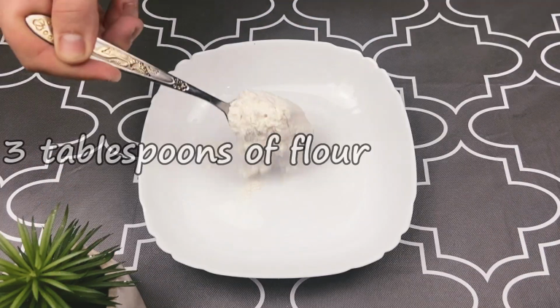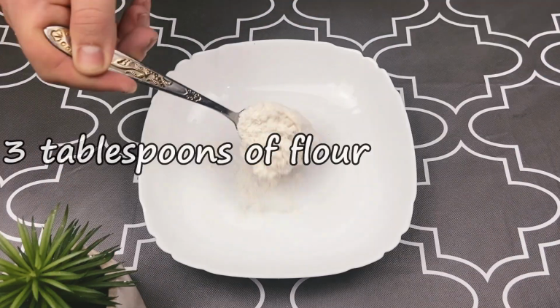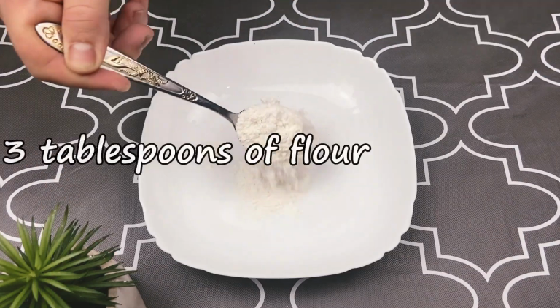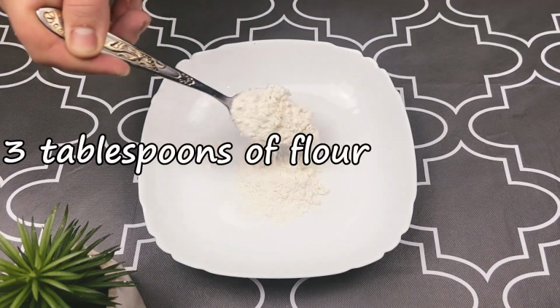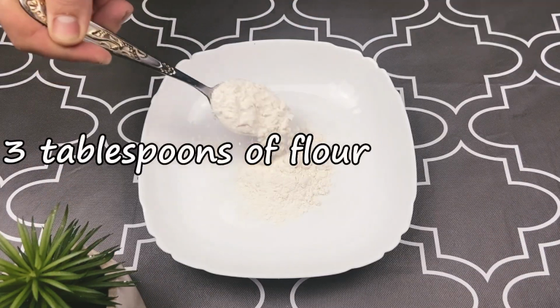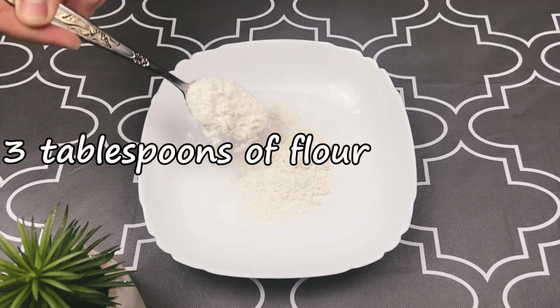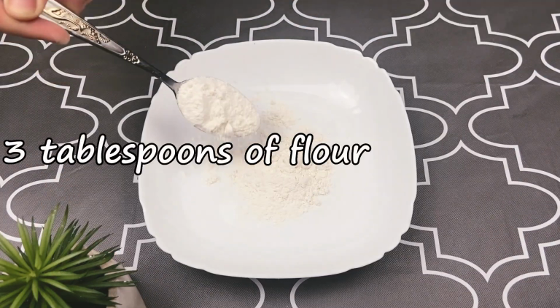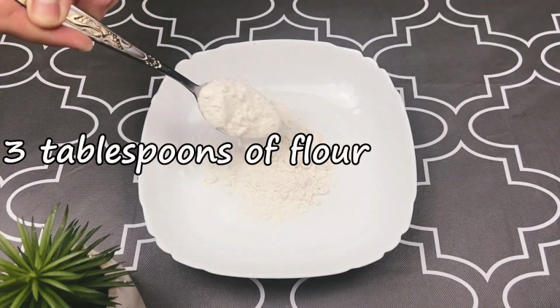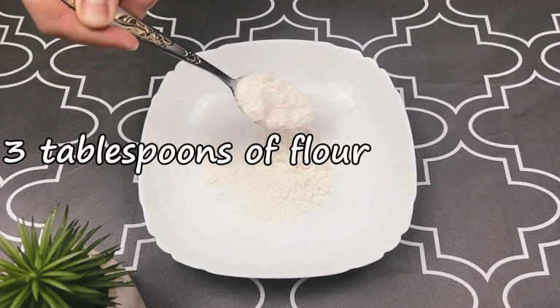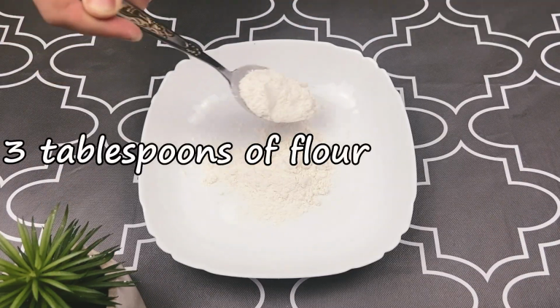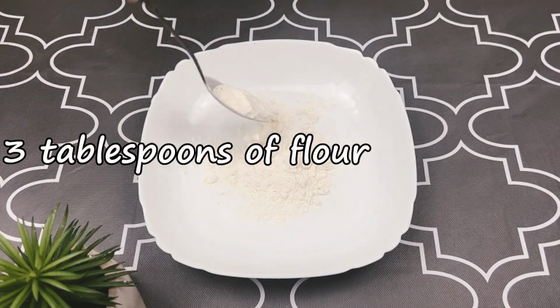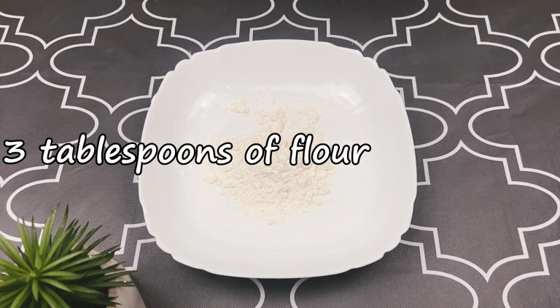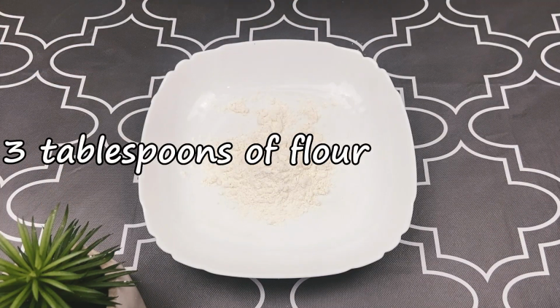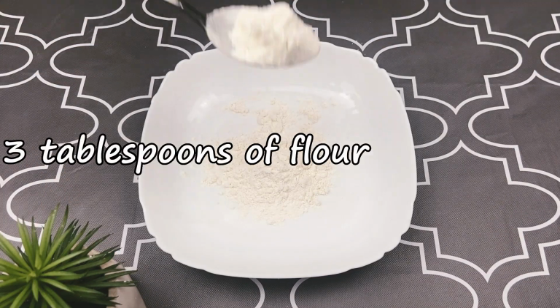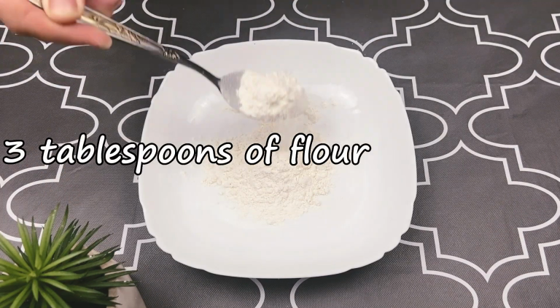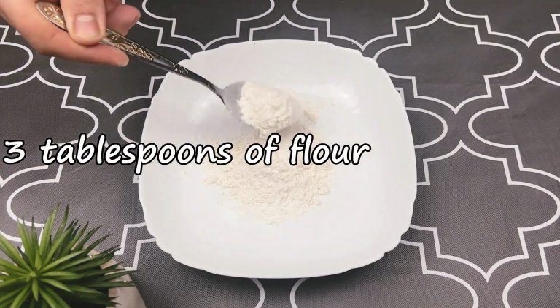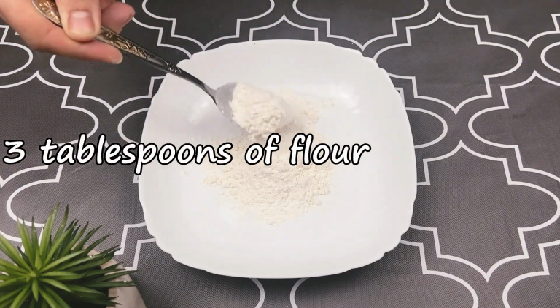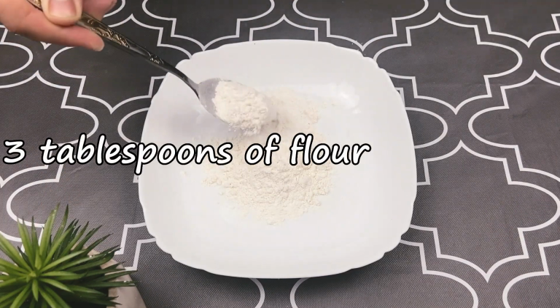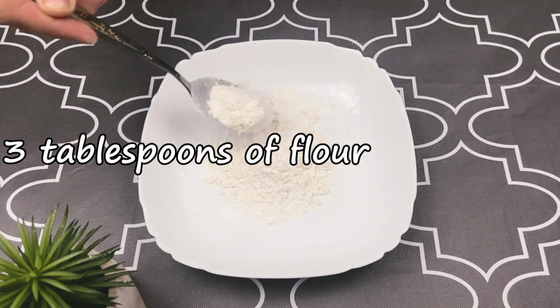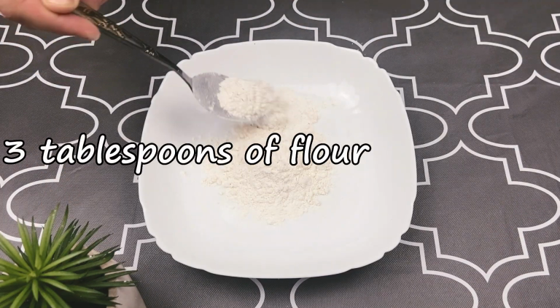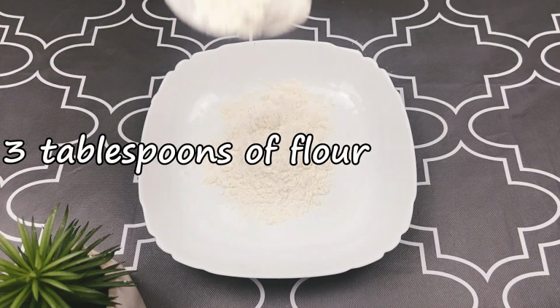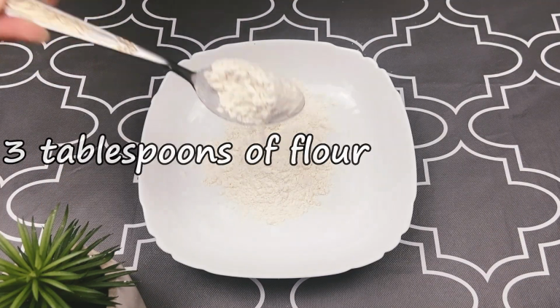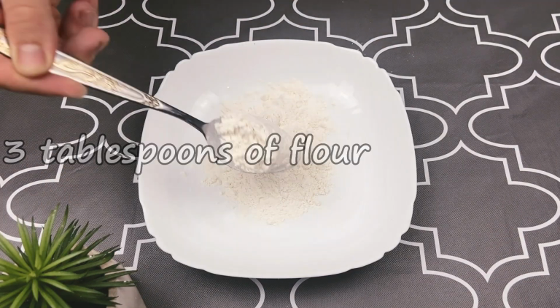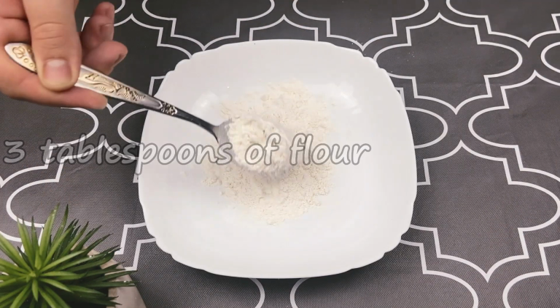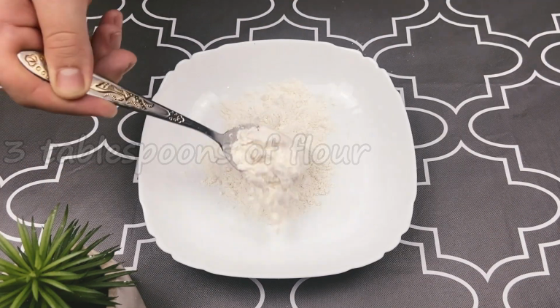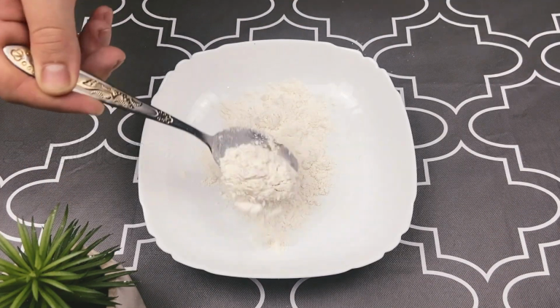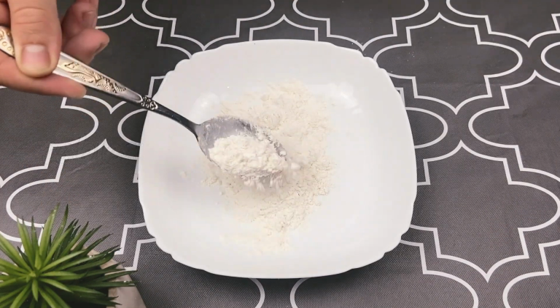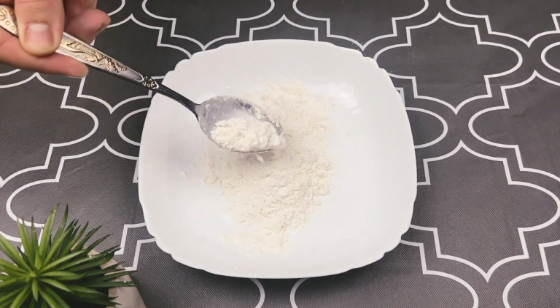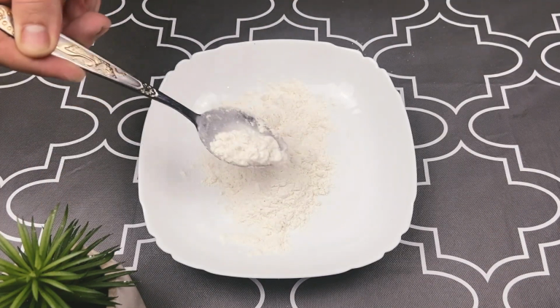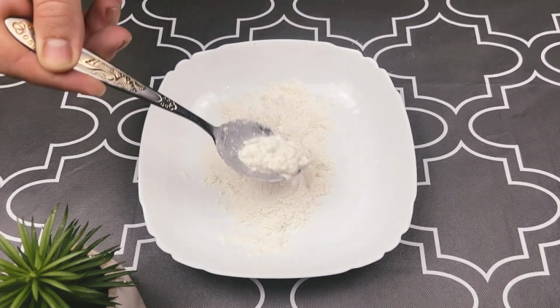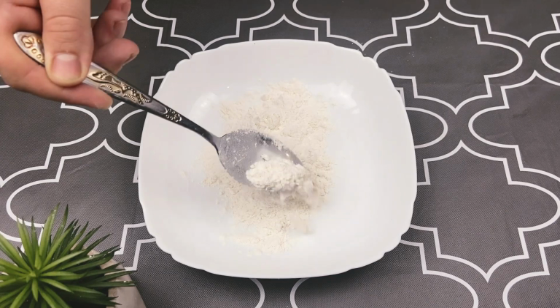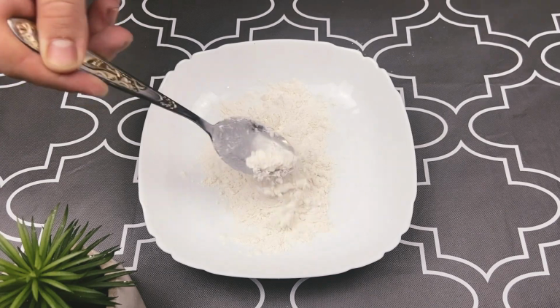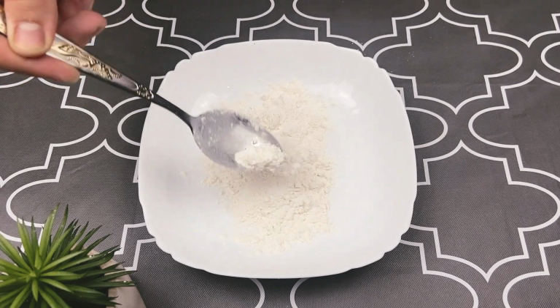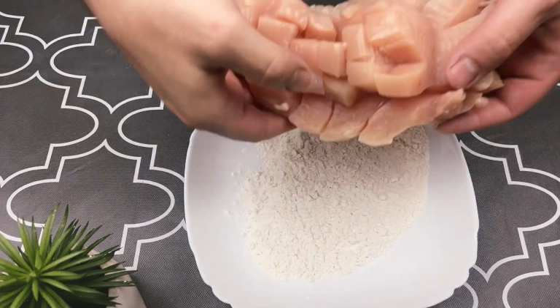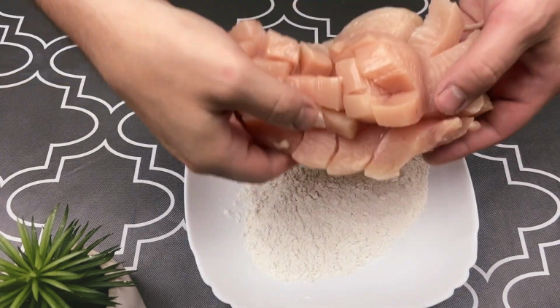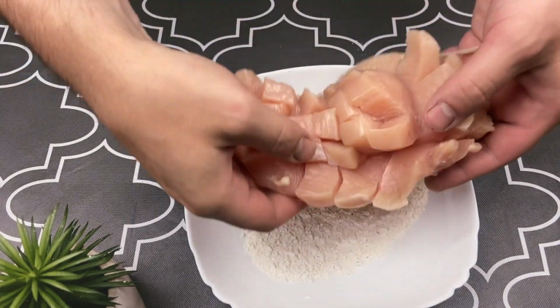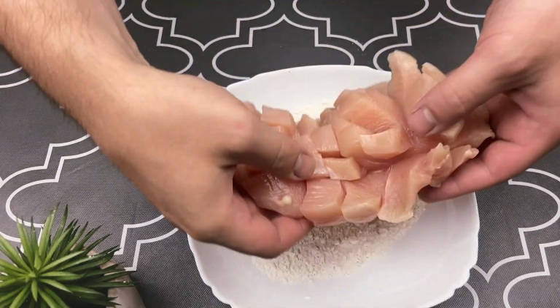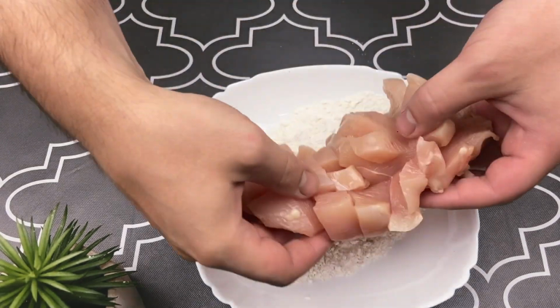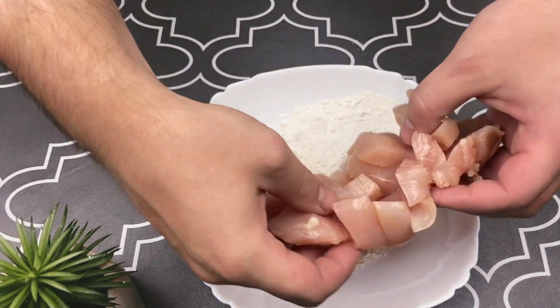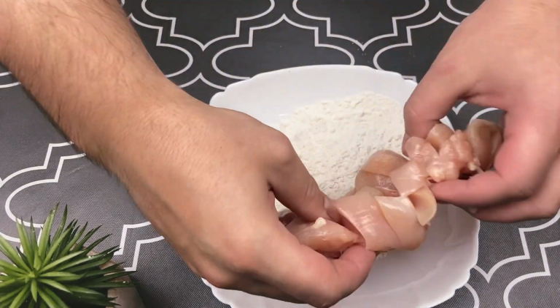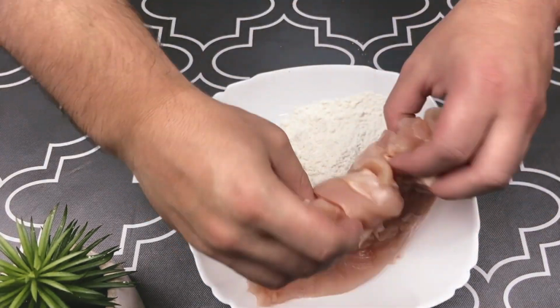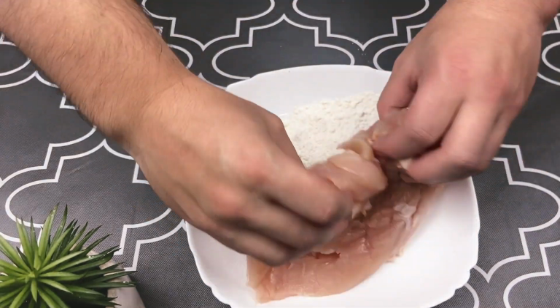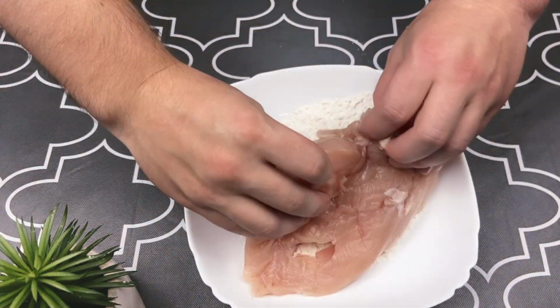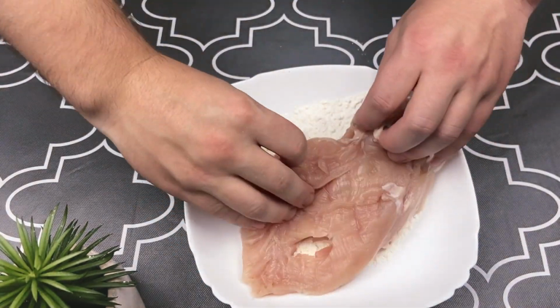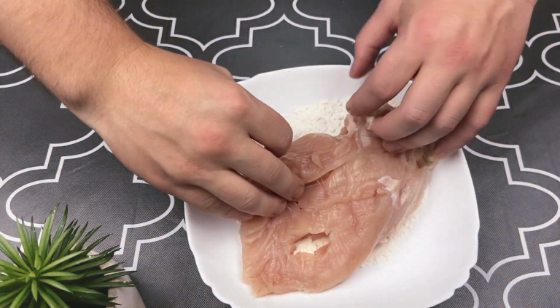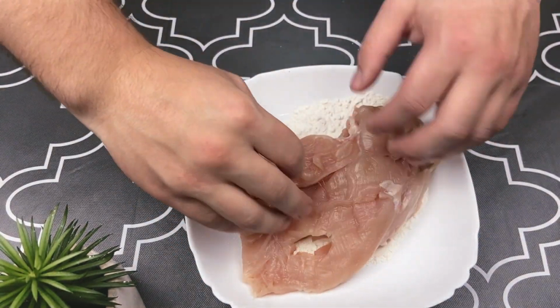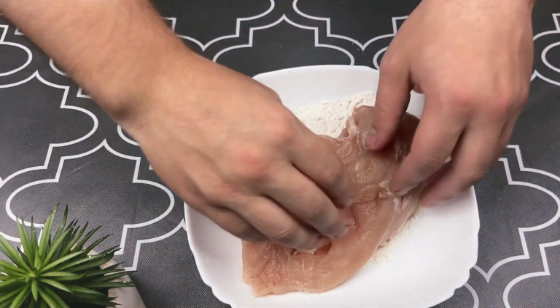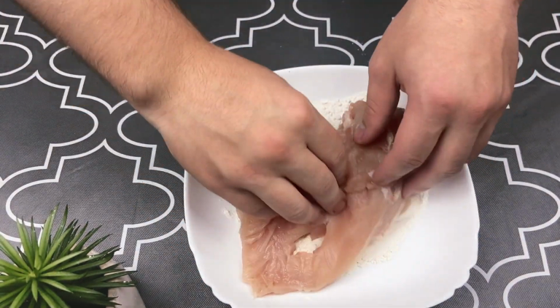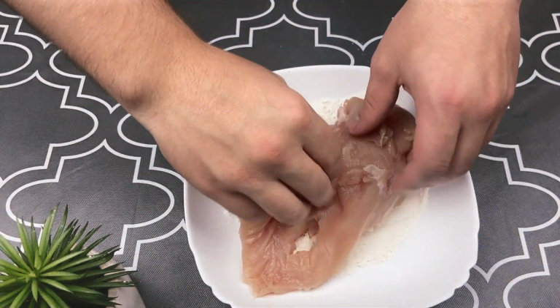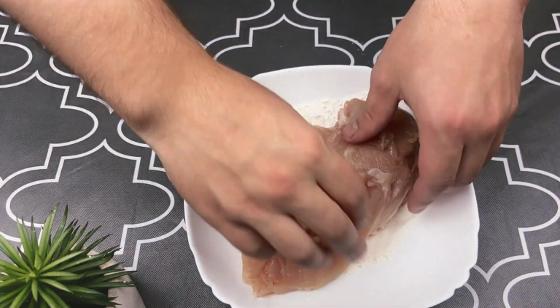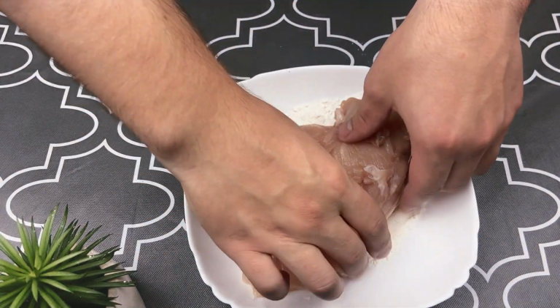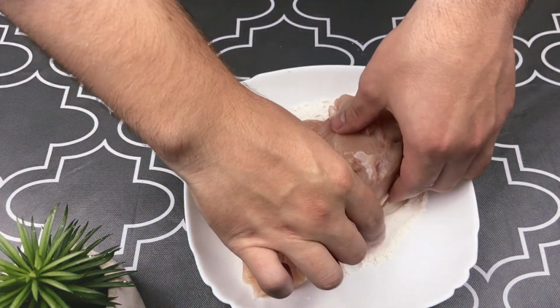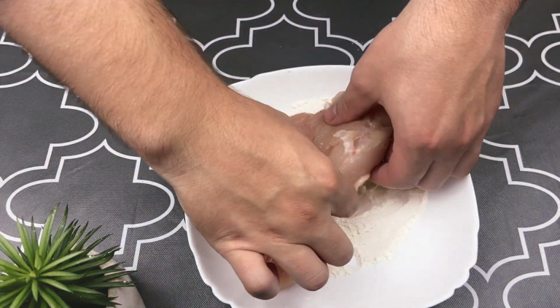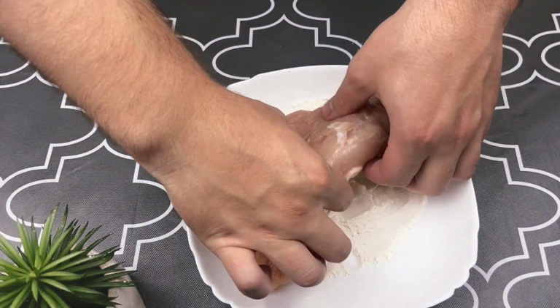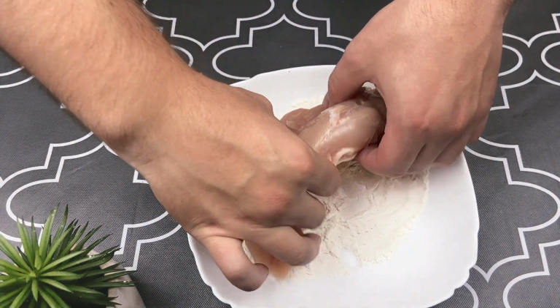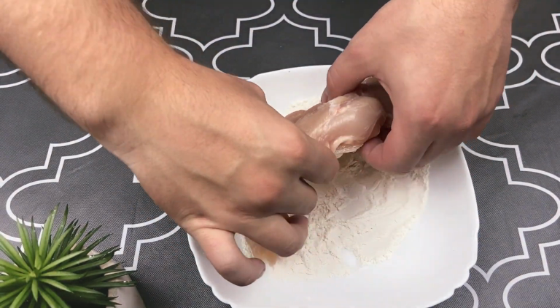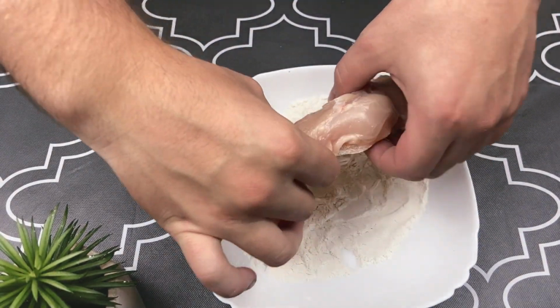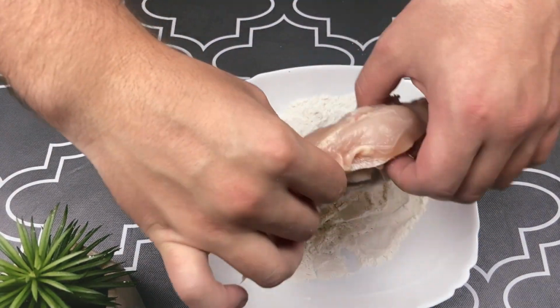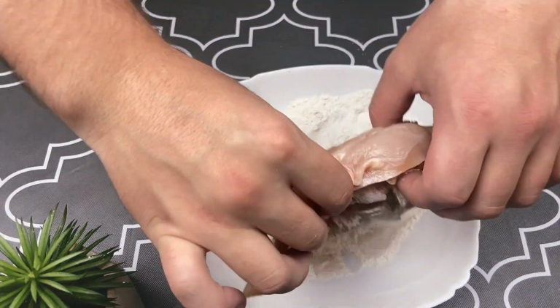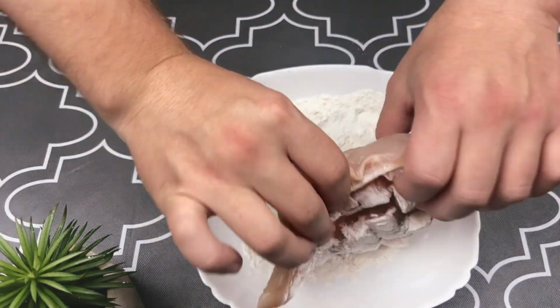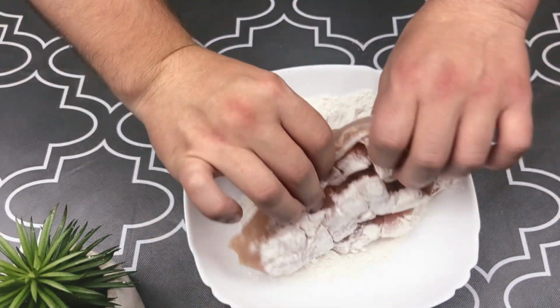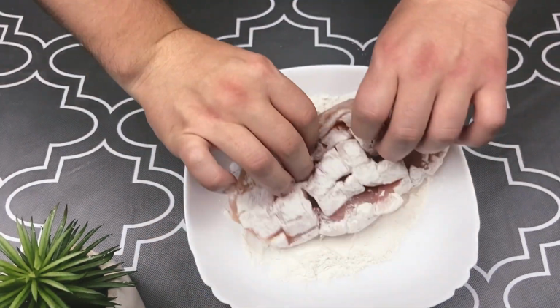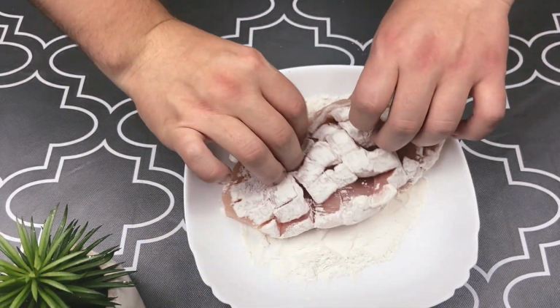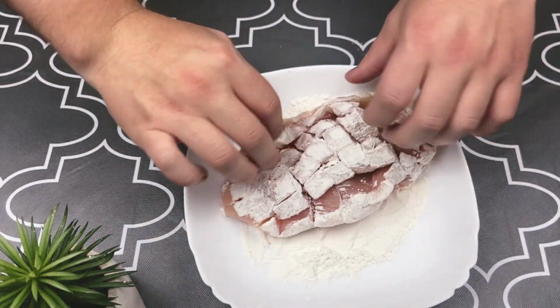Pull flour into a plate and coat the chicken on both sides.